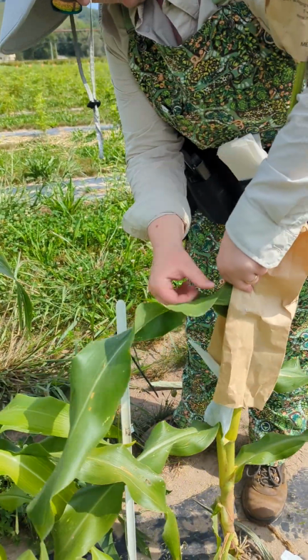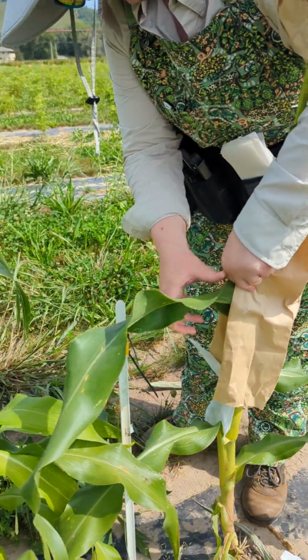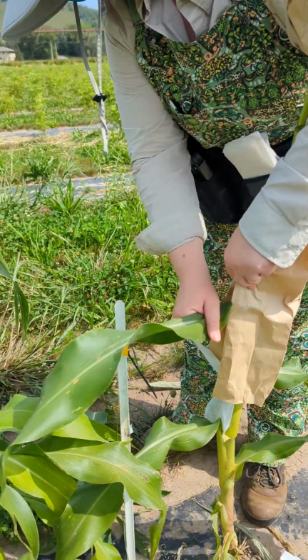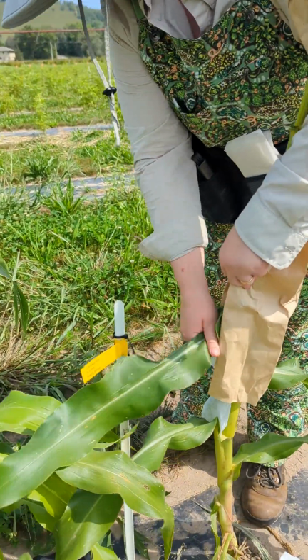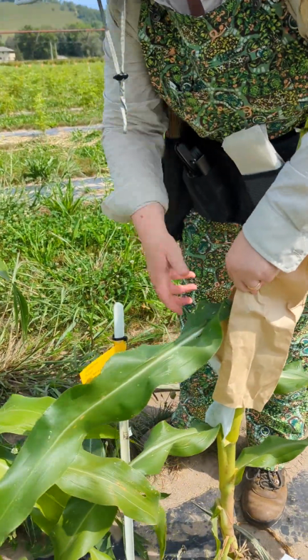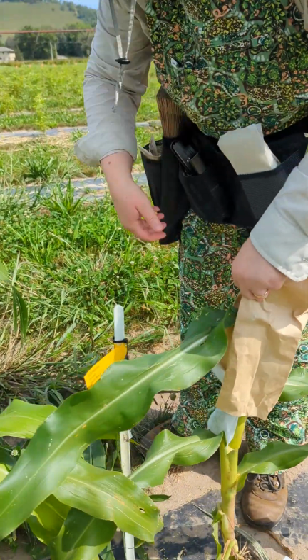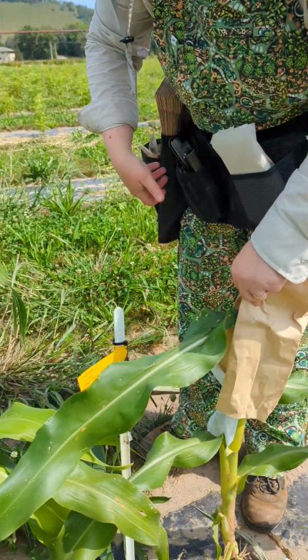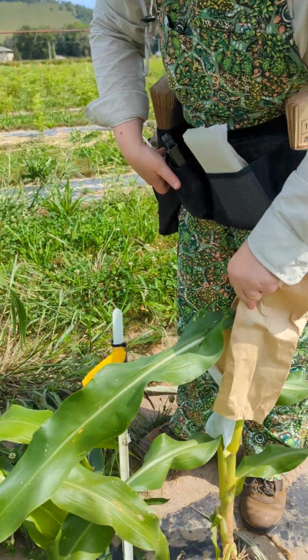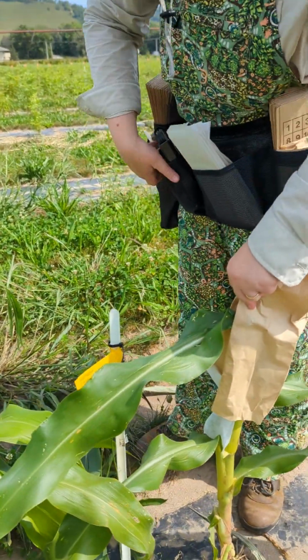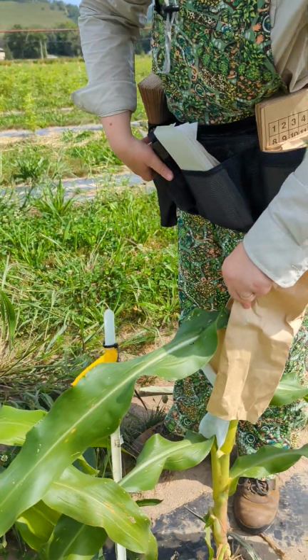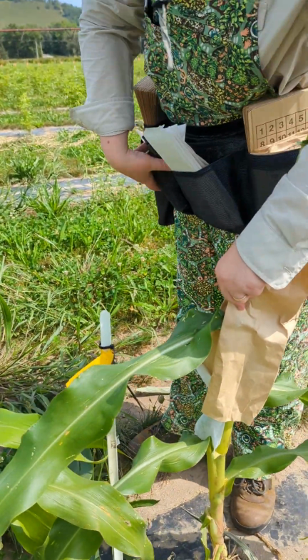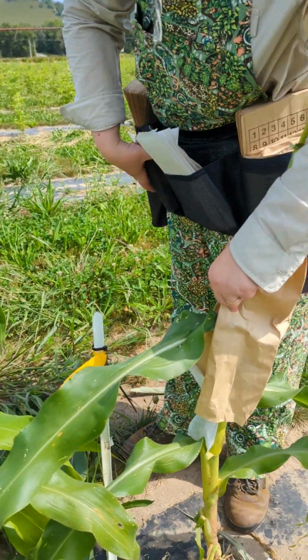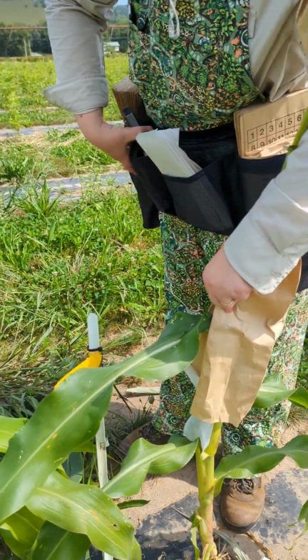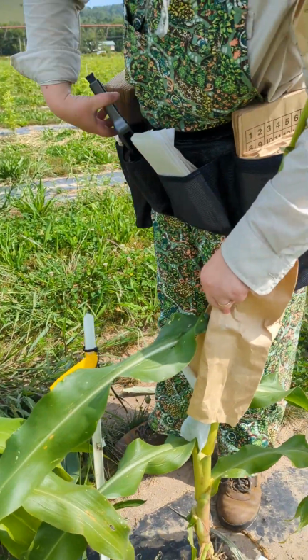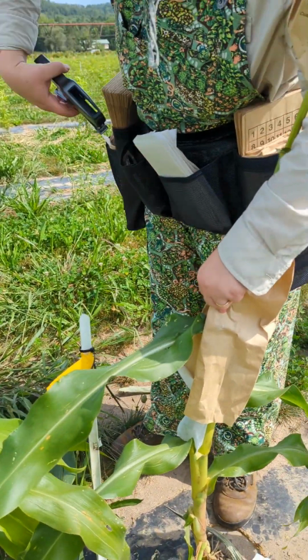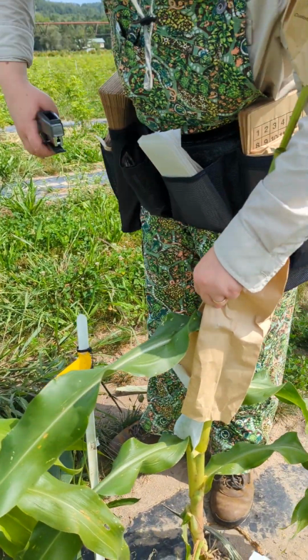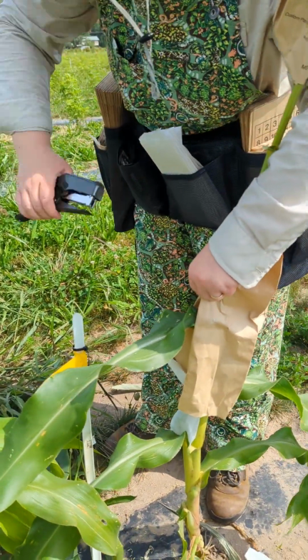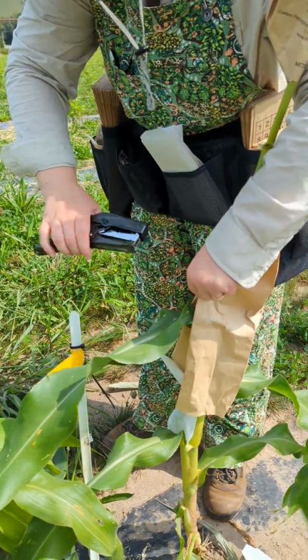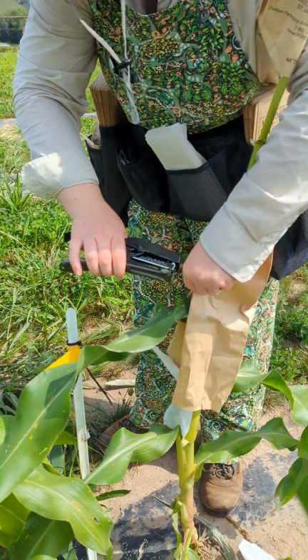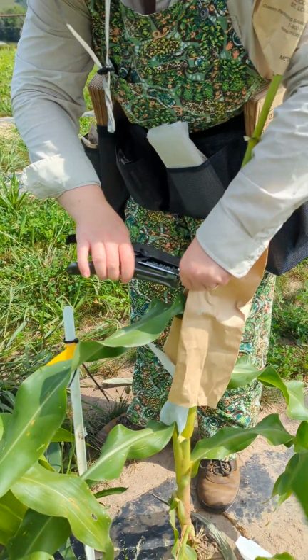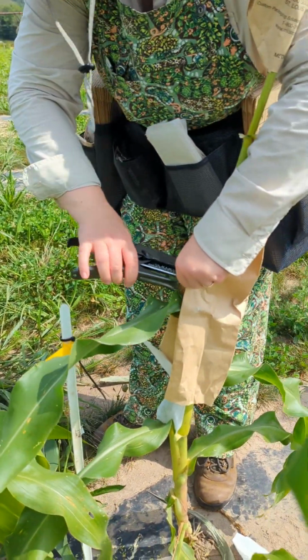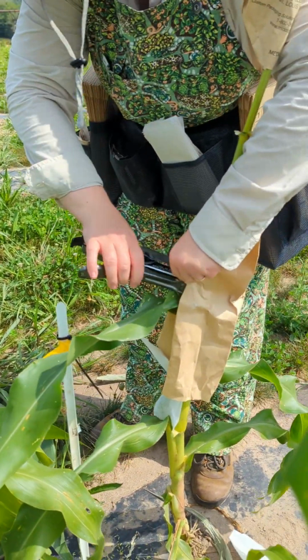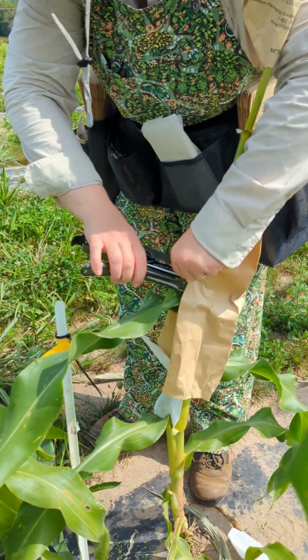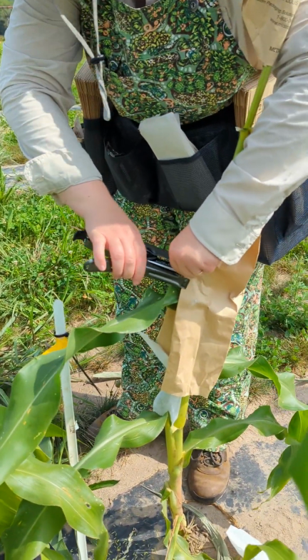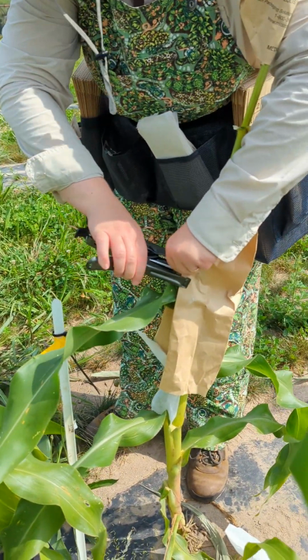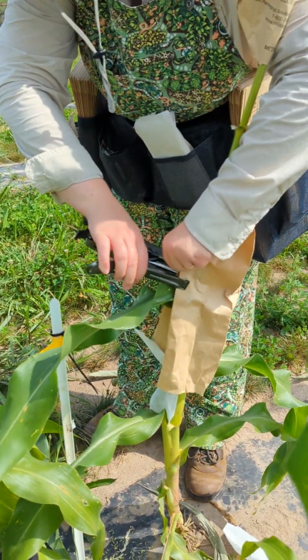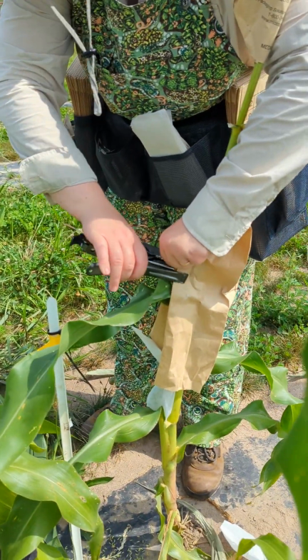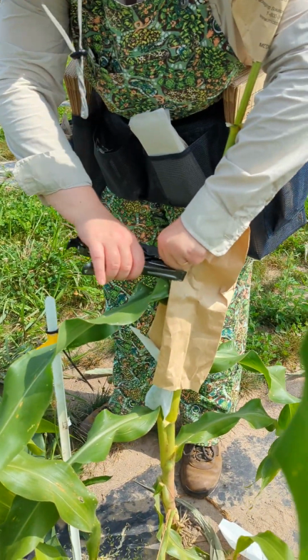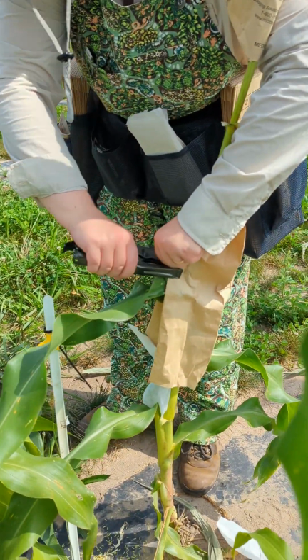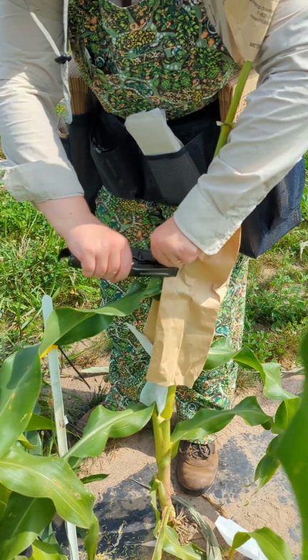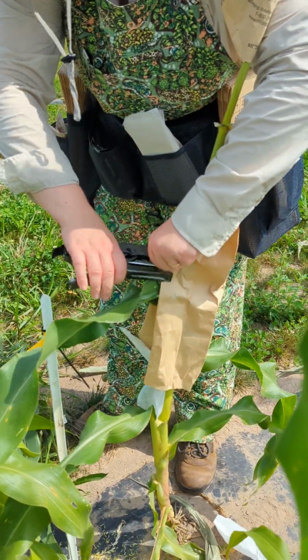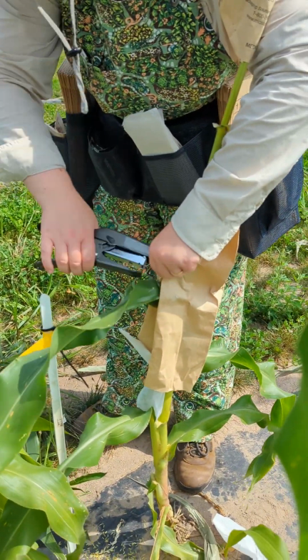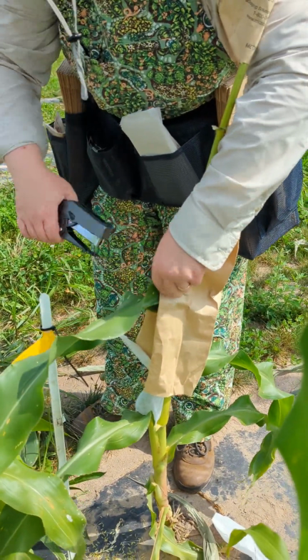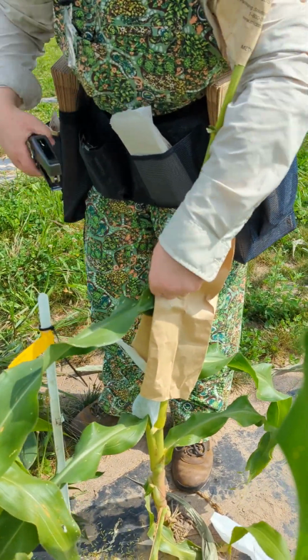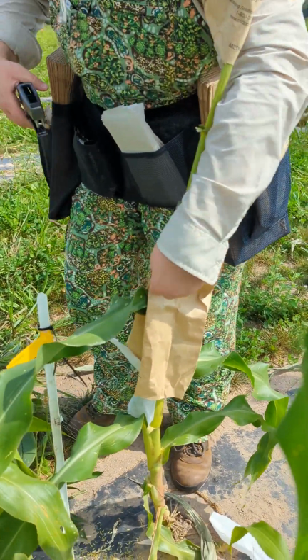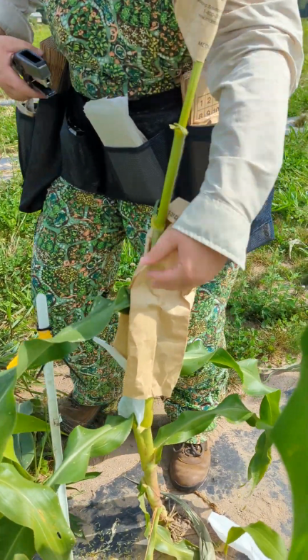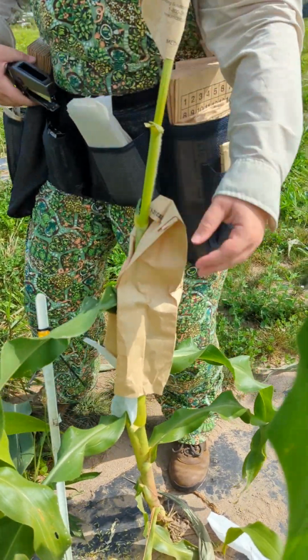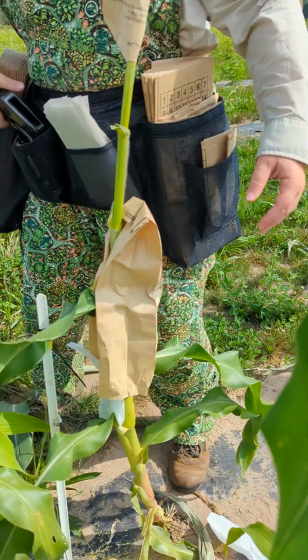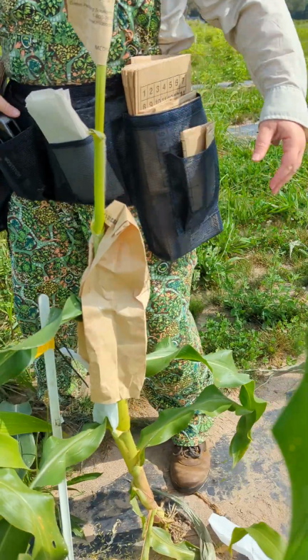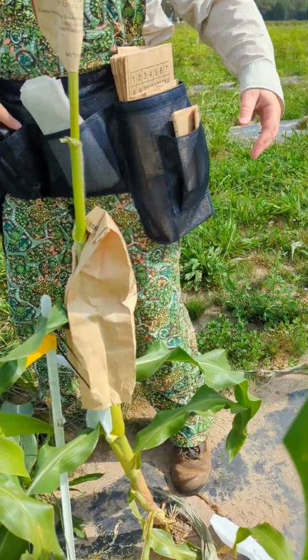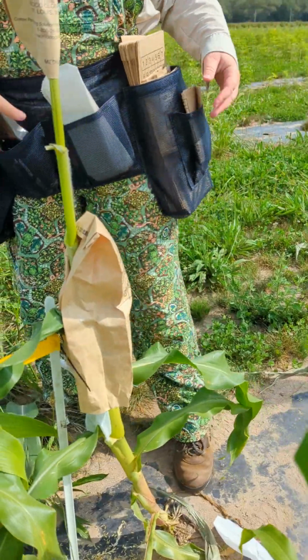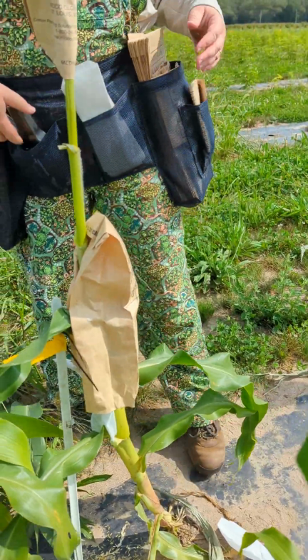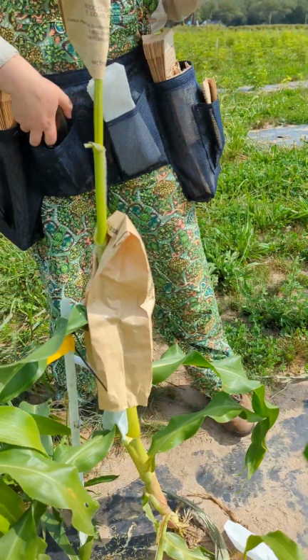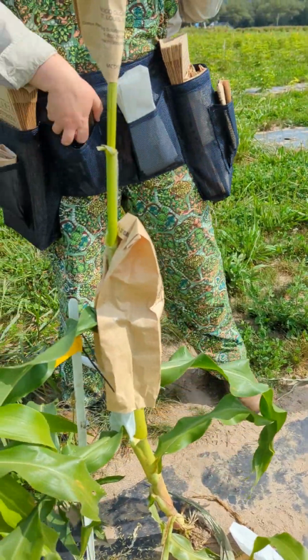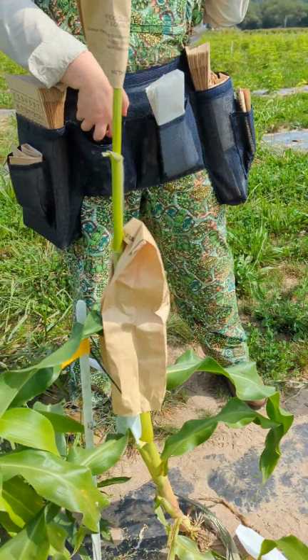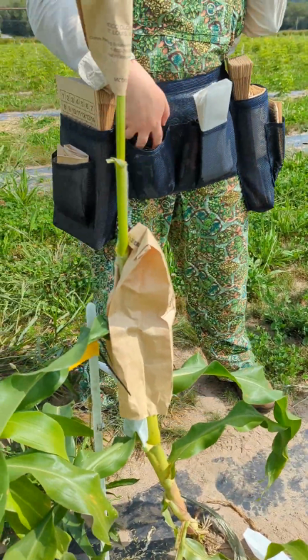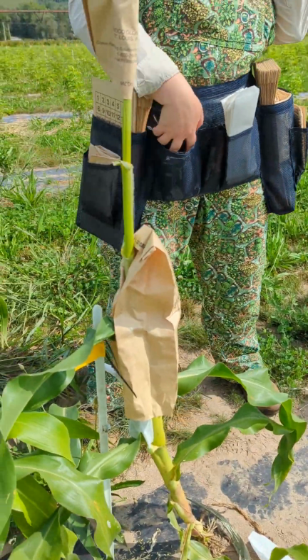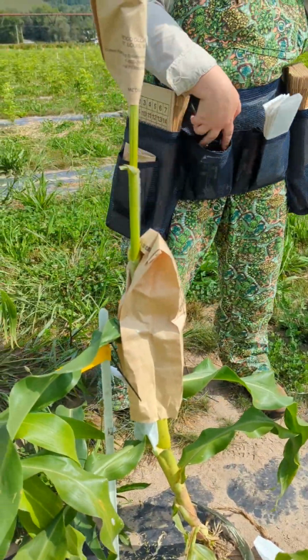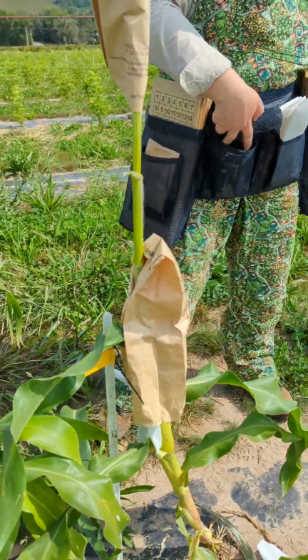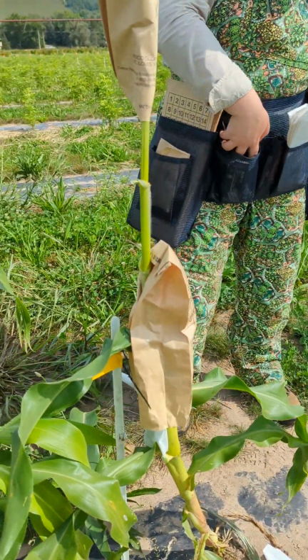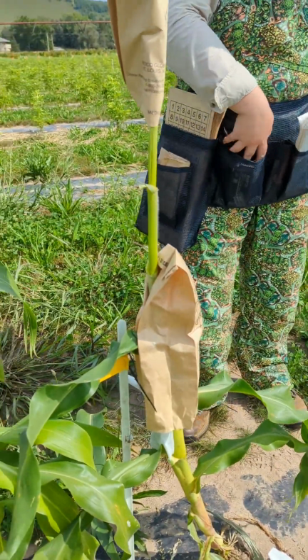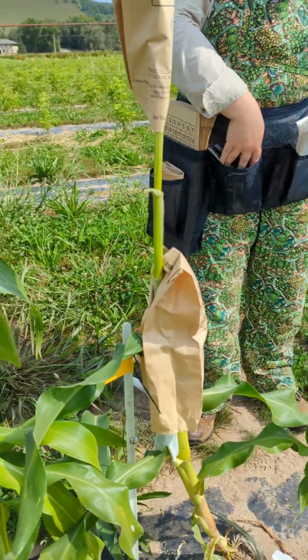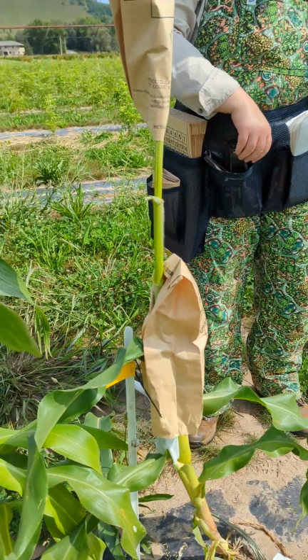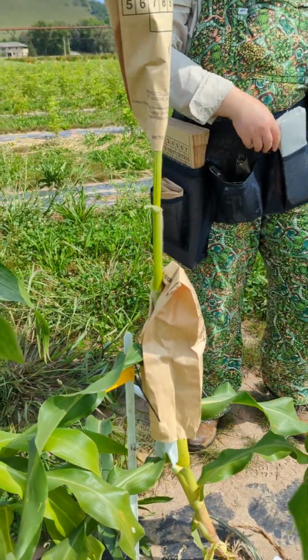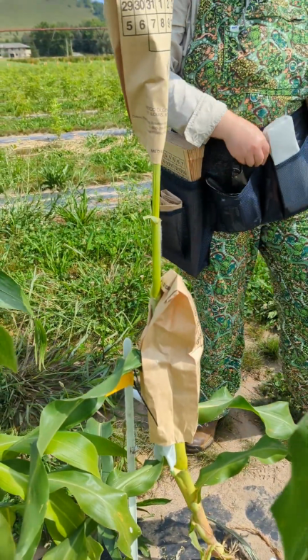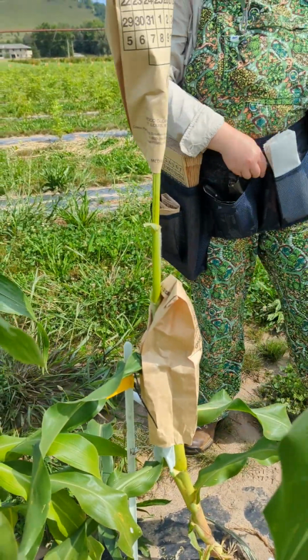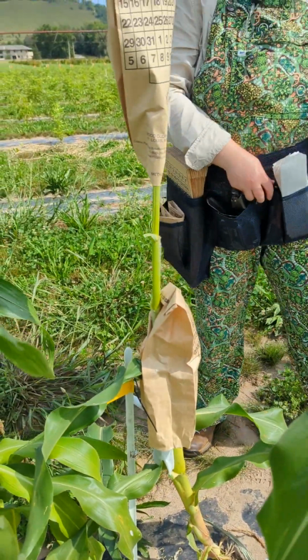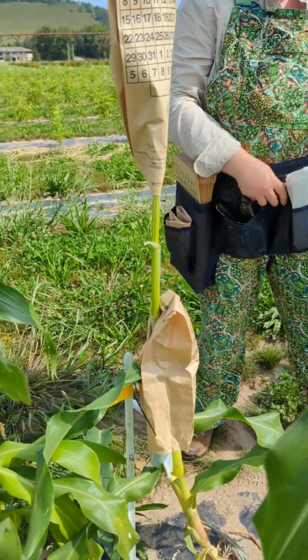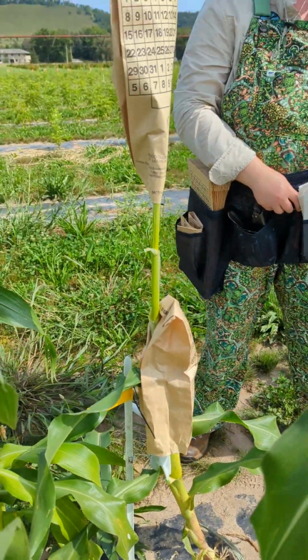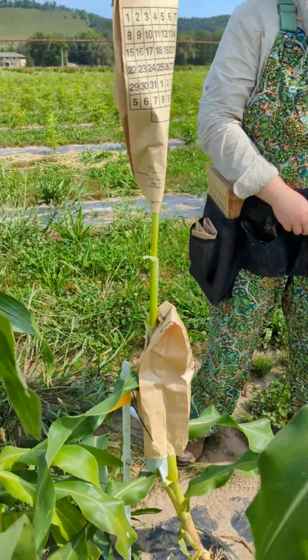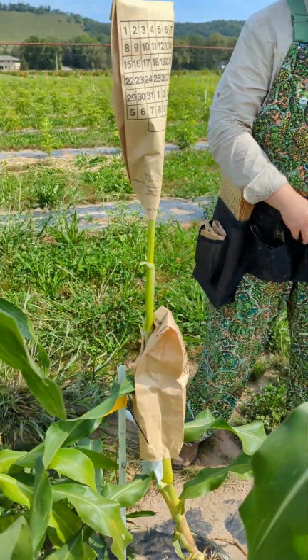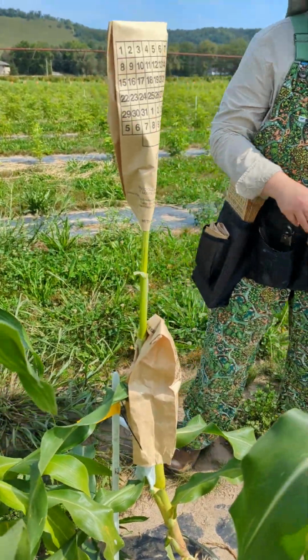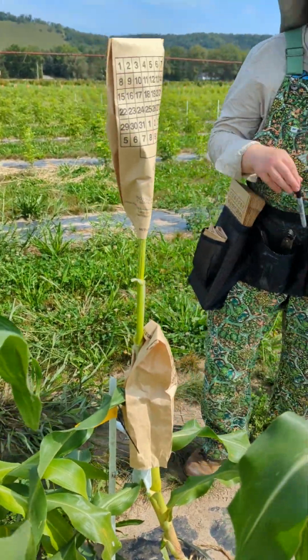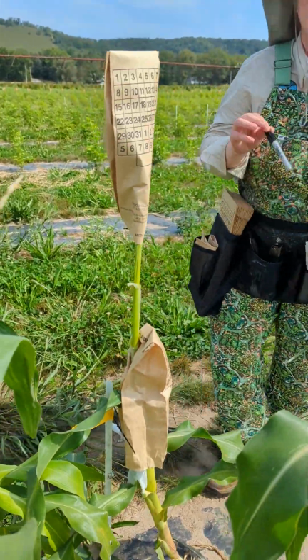So we can staple it on and let it just sit there for the rest of the season. I'll come back in 40 days and pick it for seed.